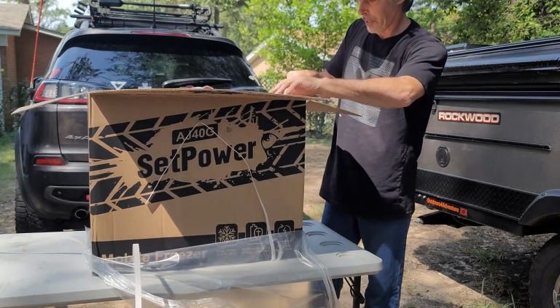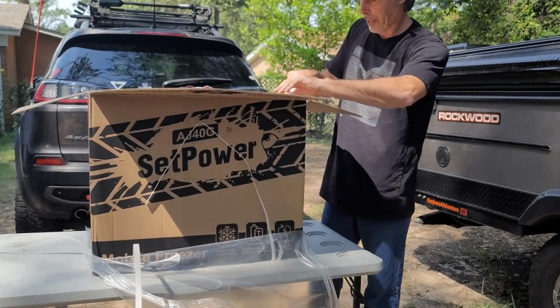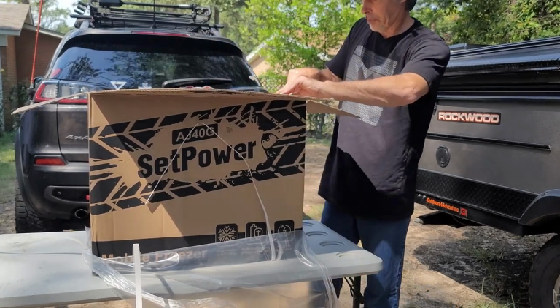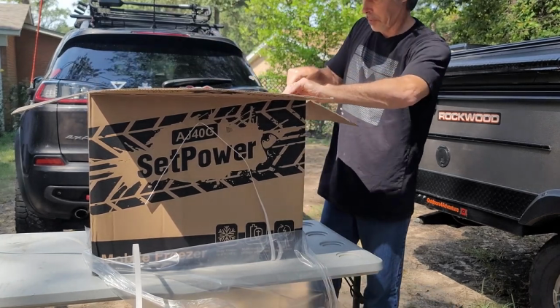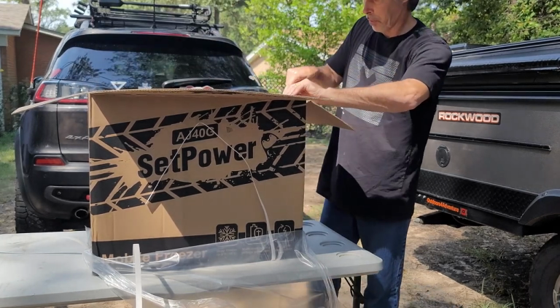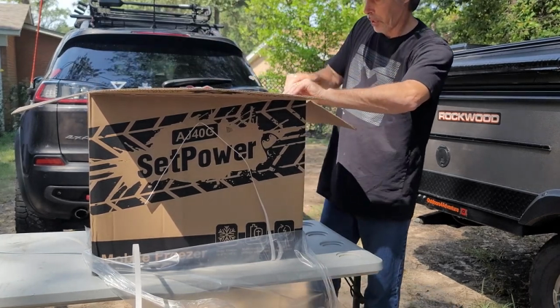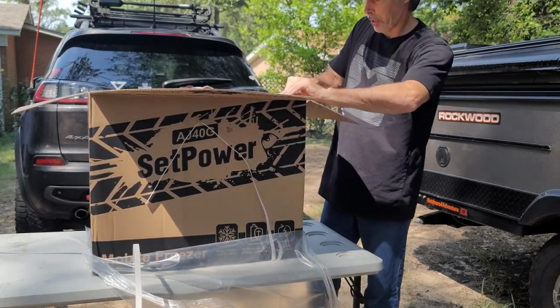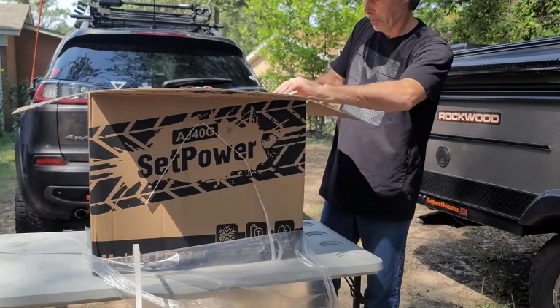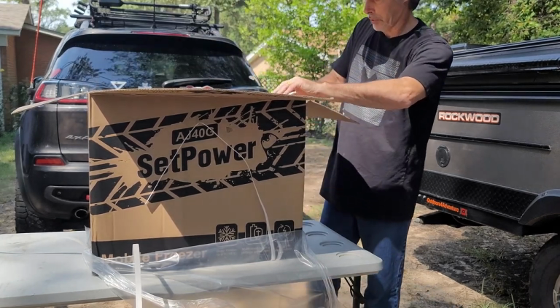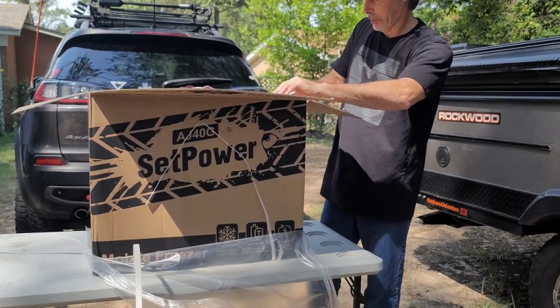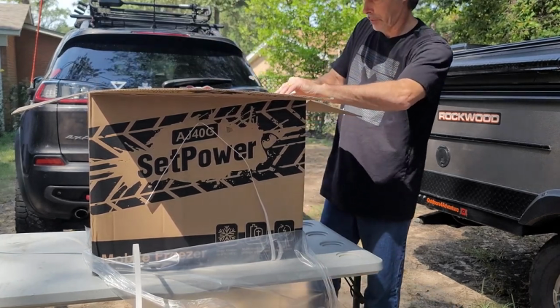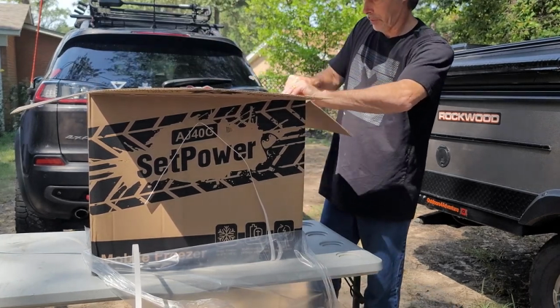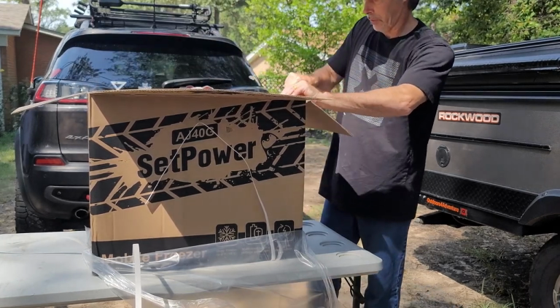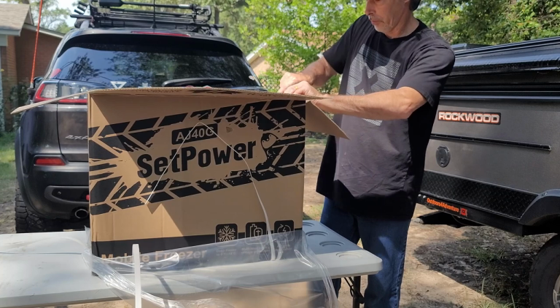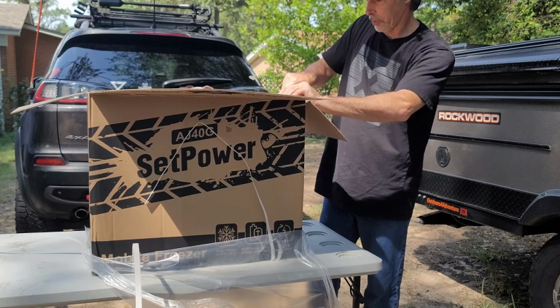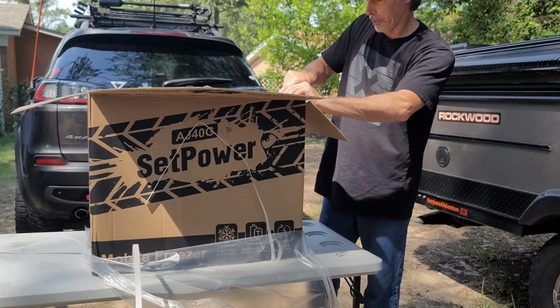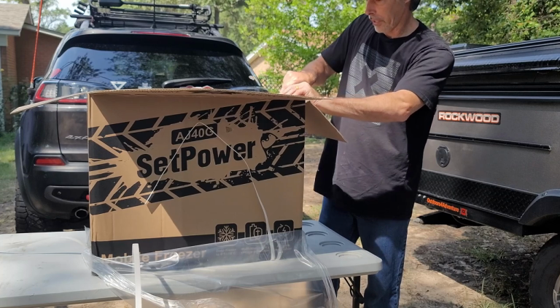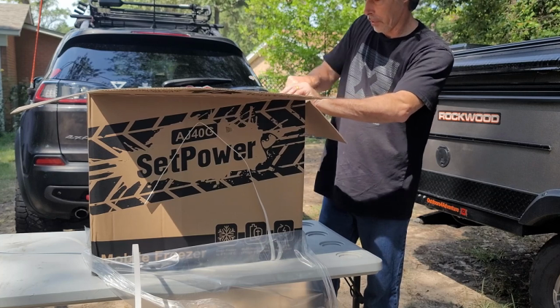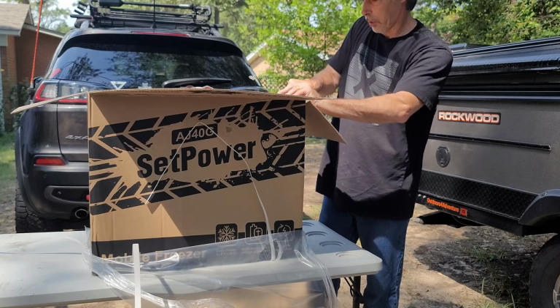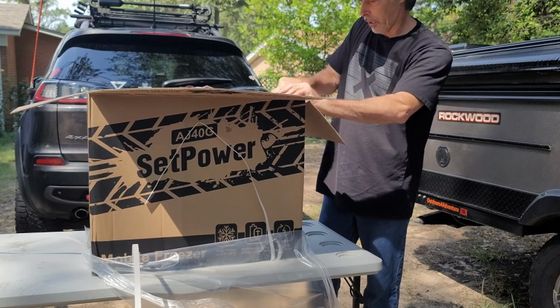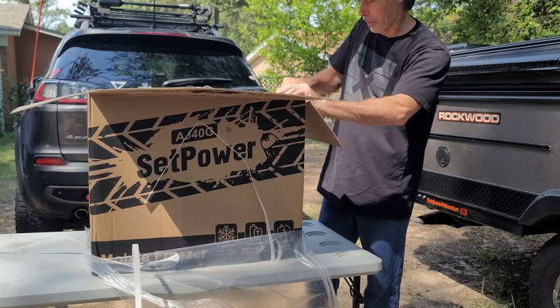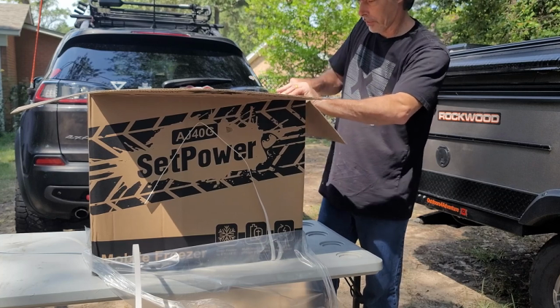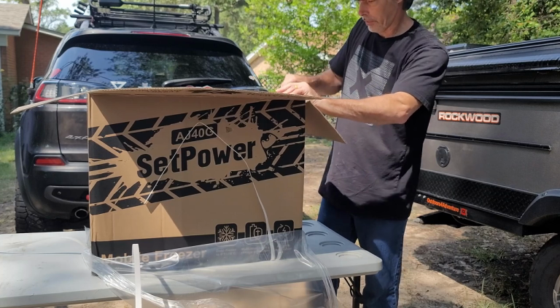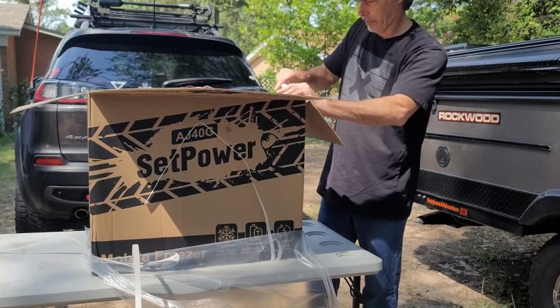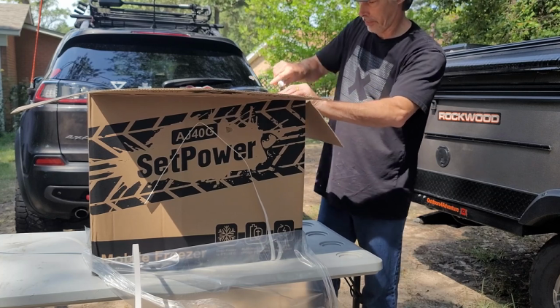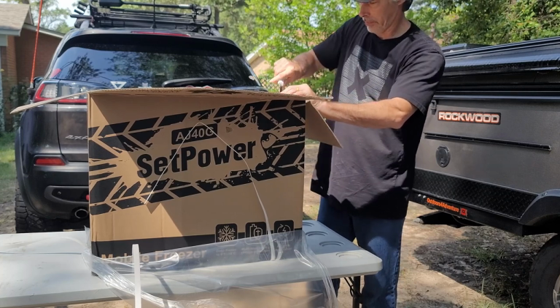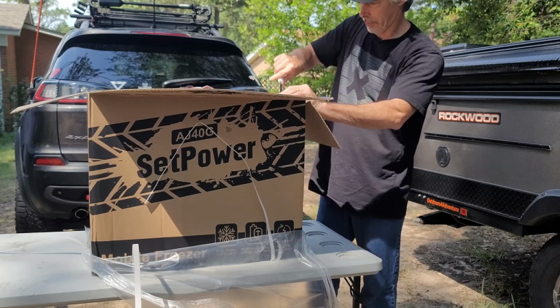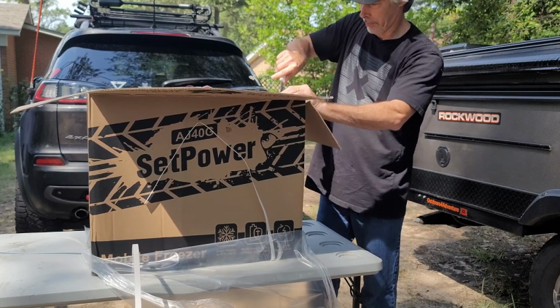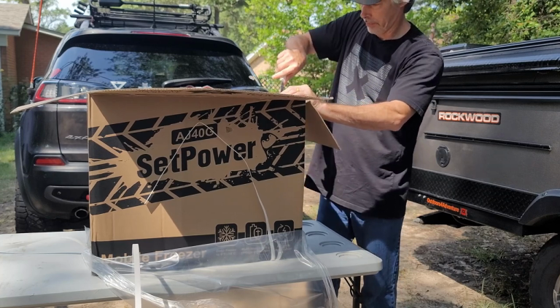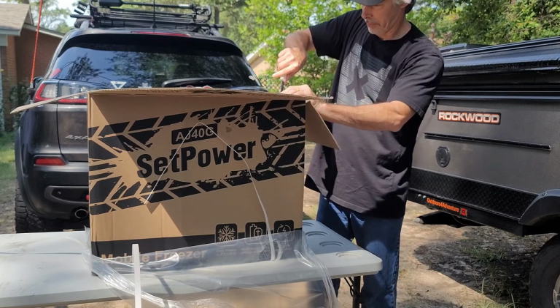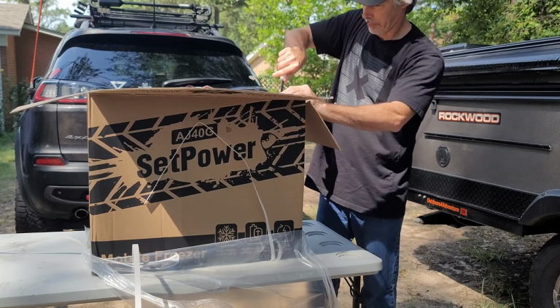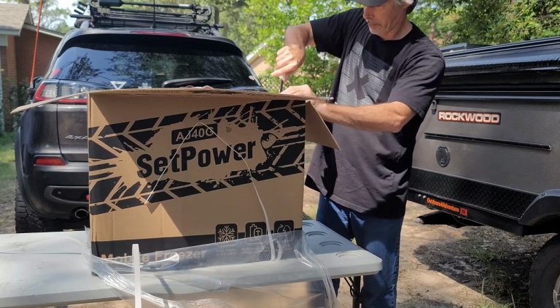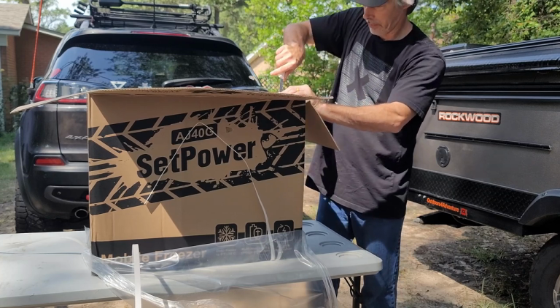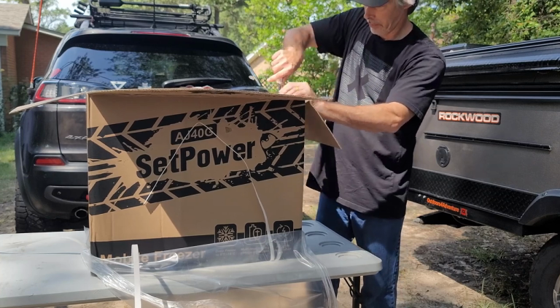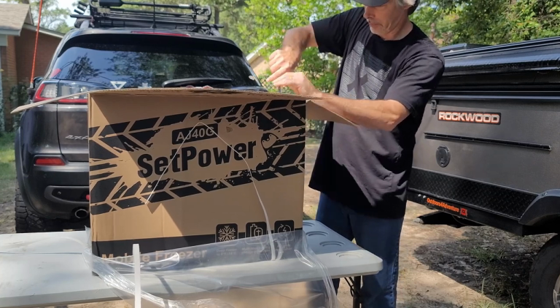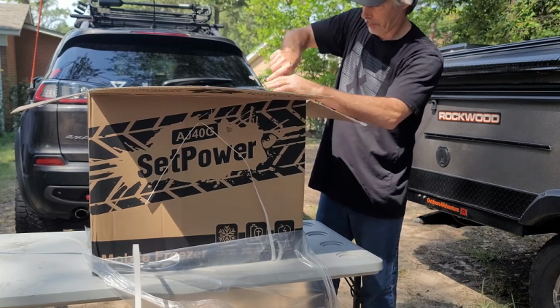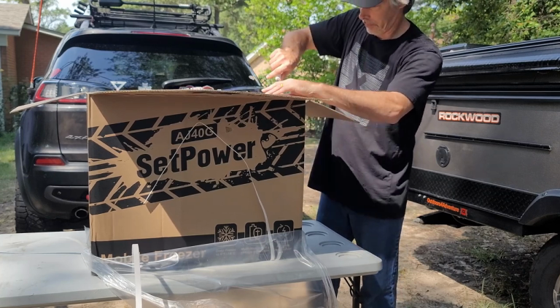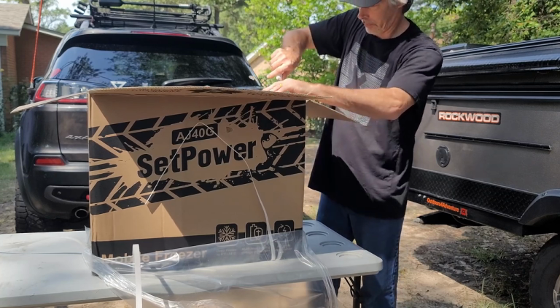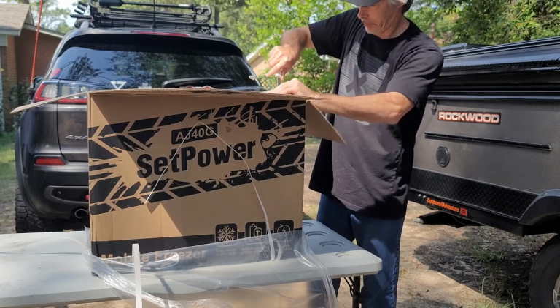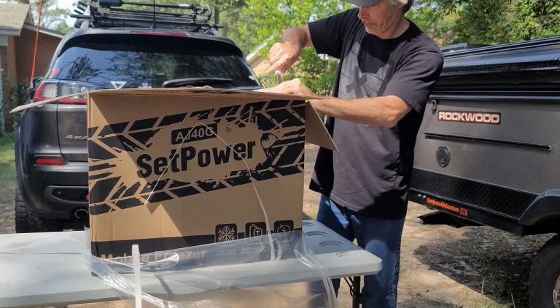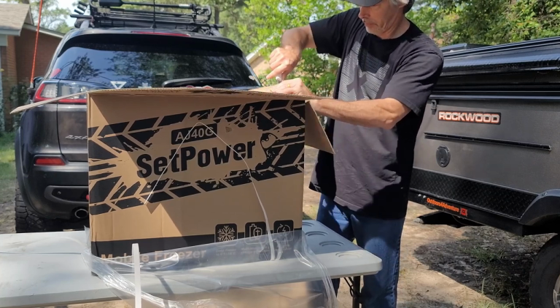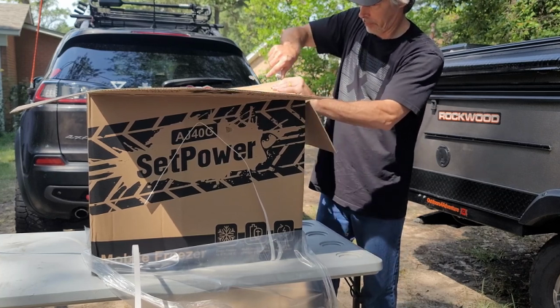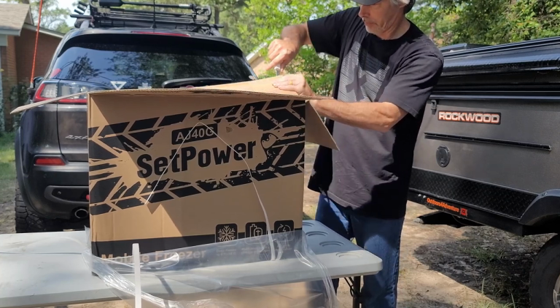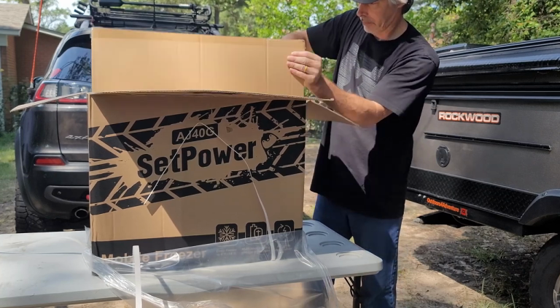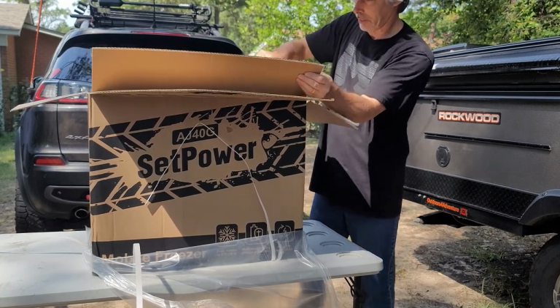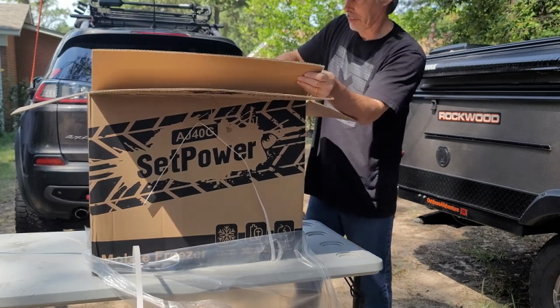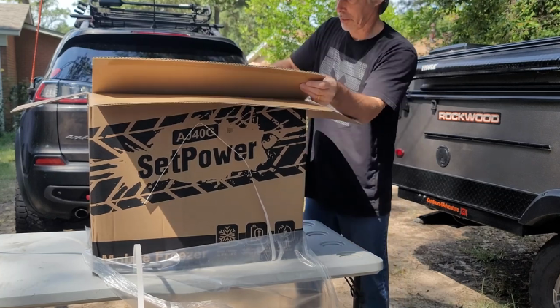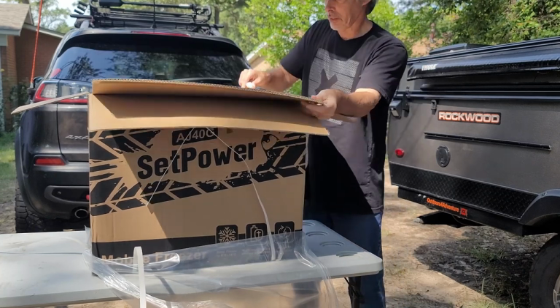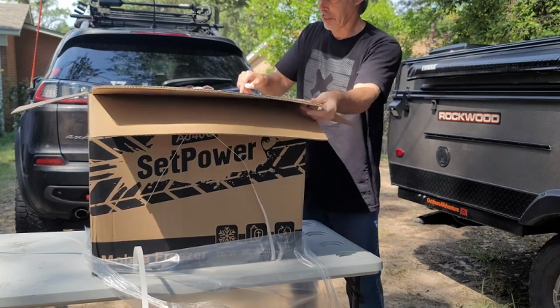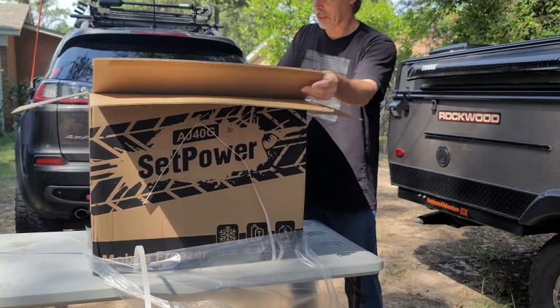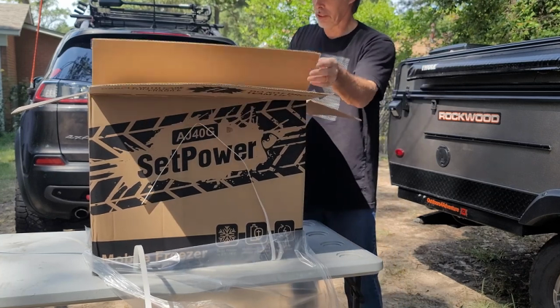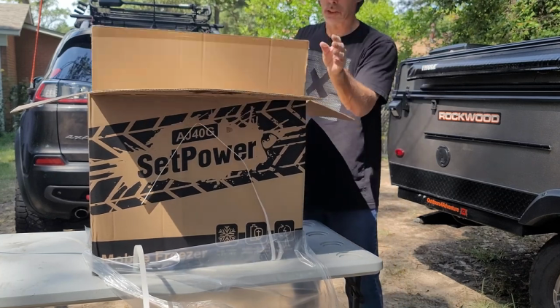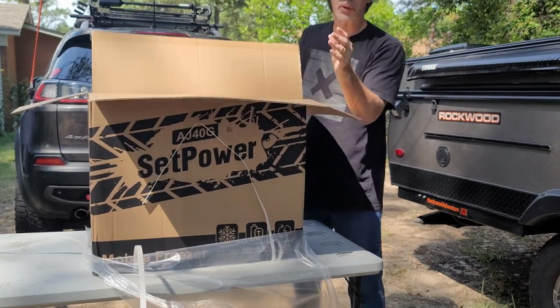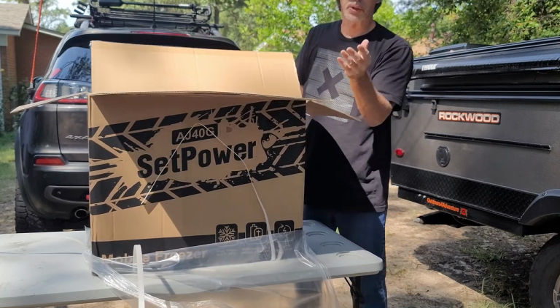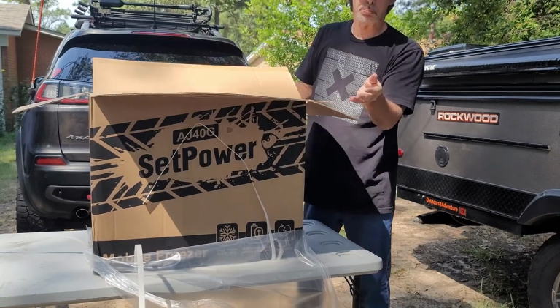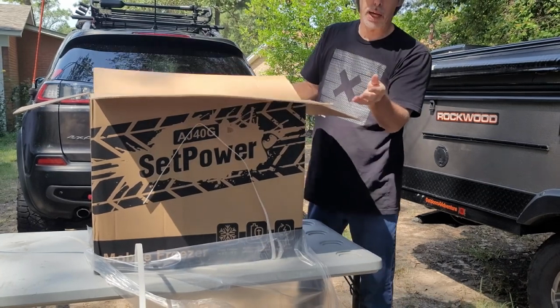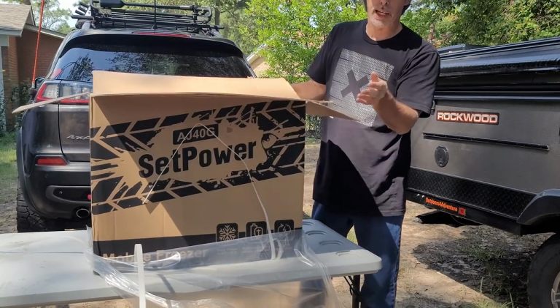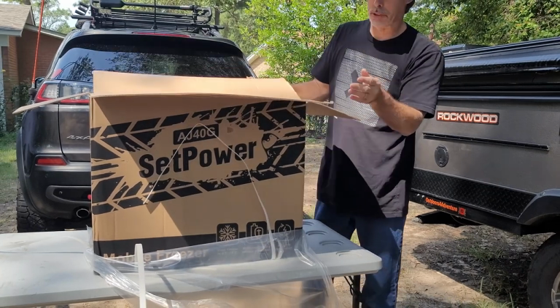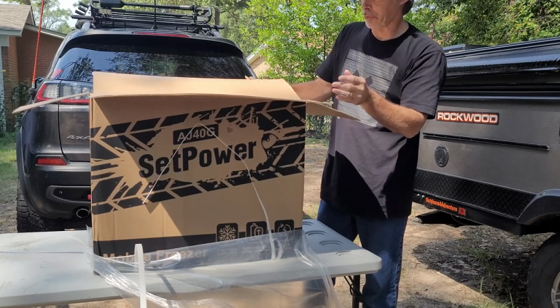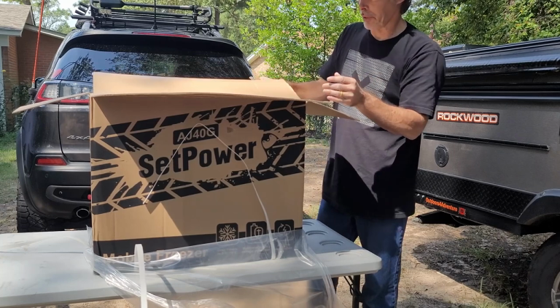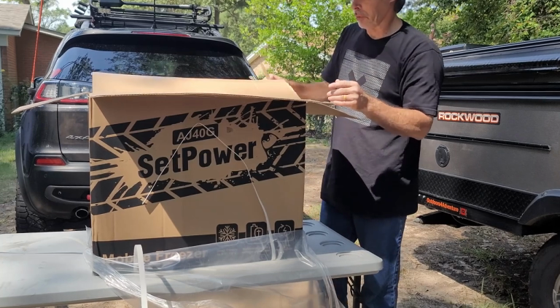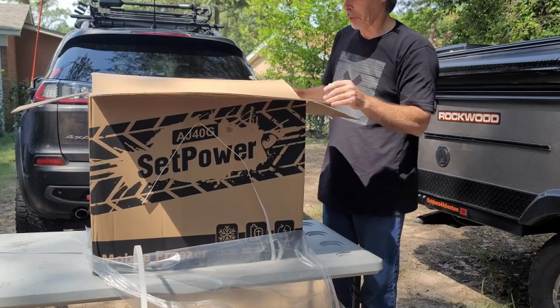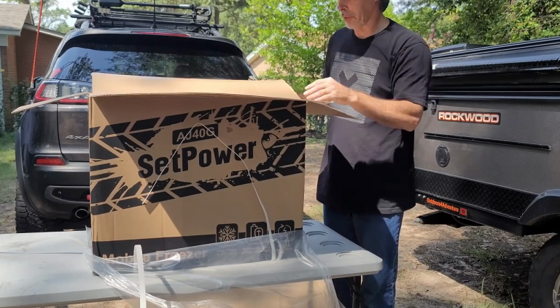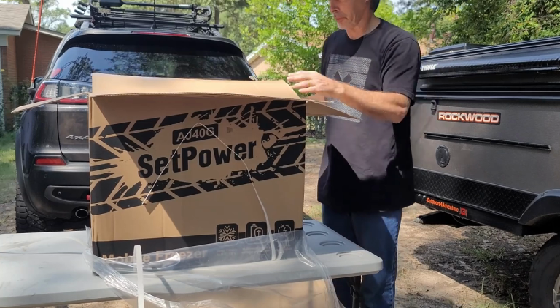We have a box within a box, so it's packed very well.